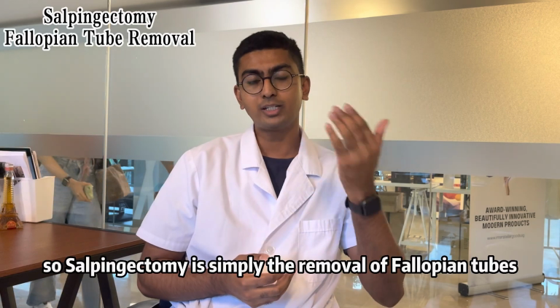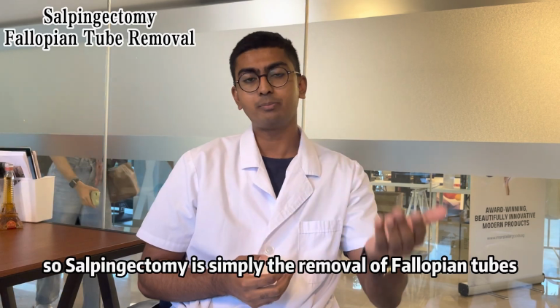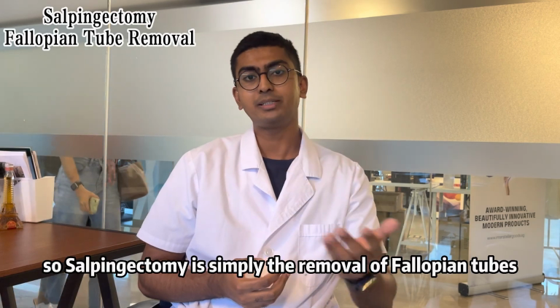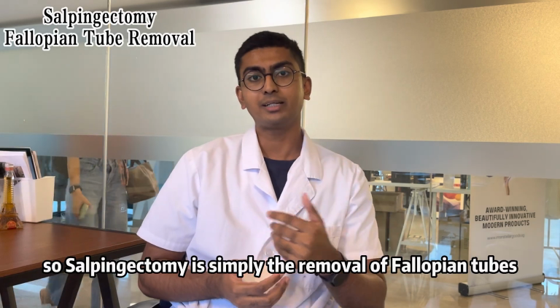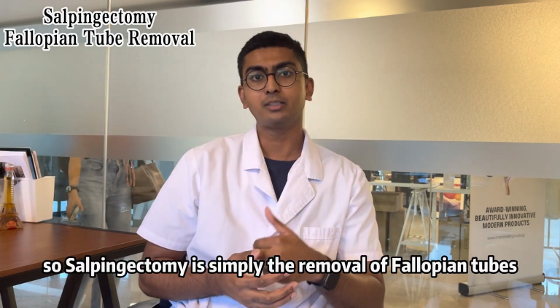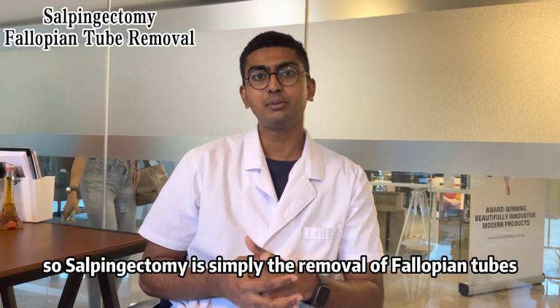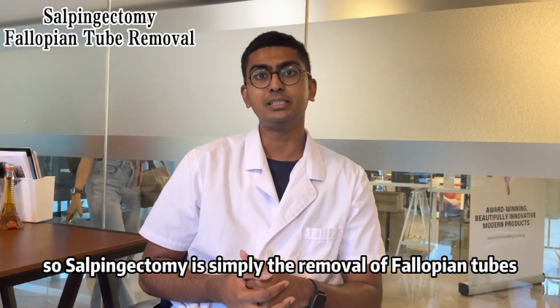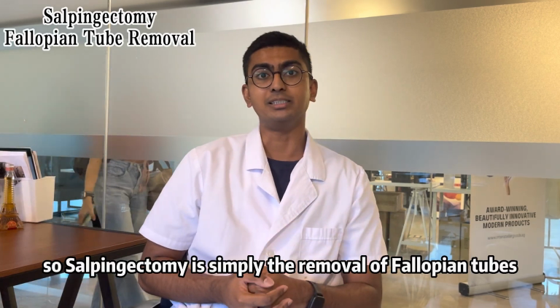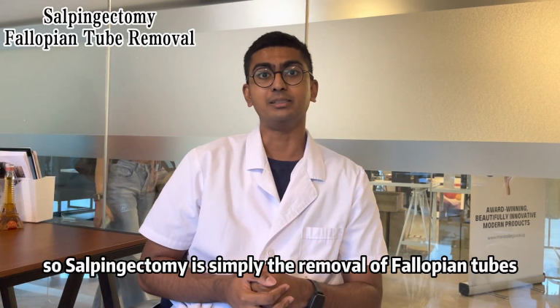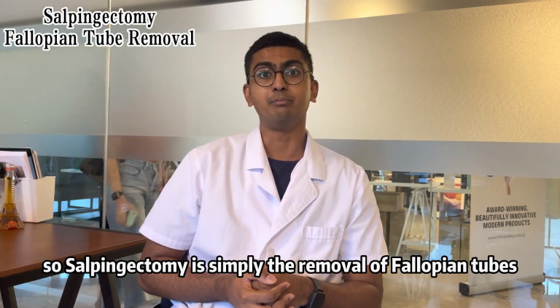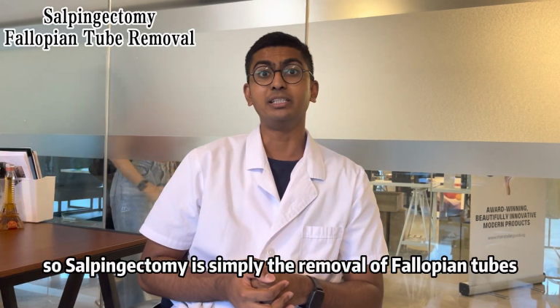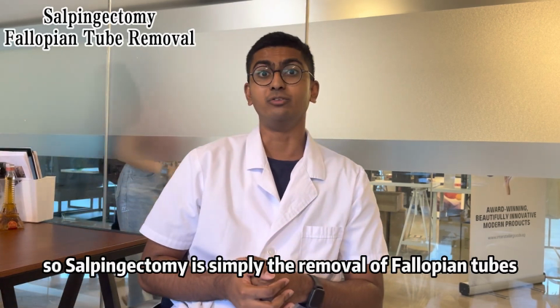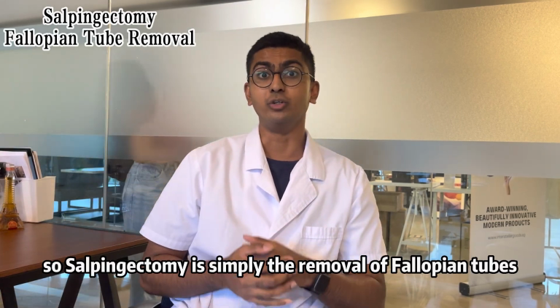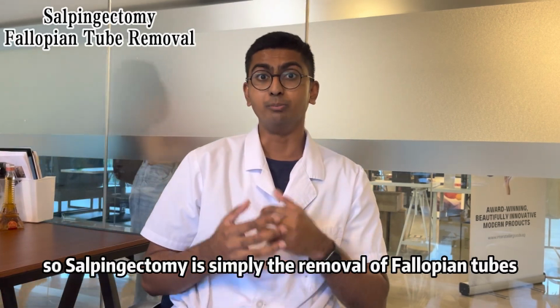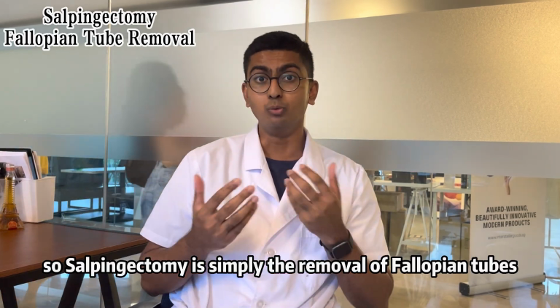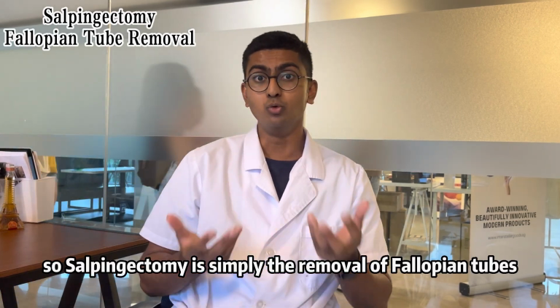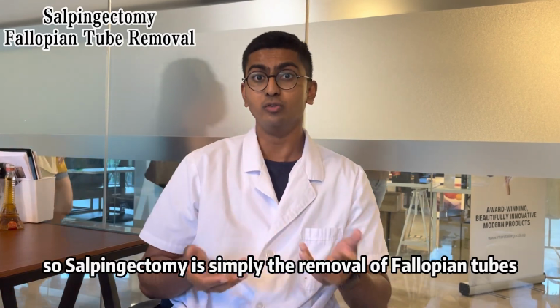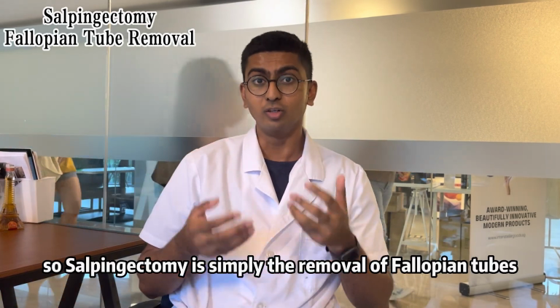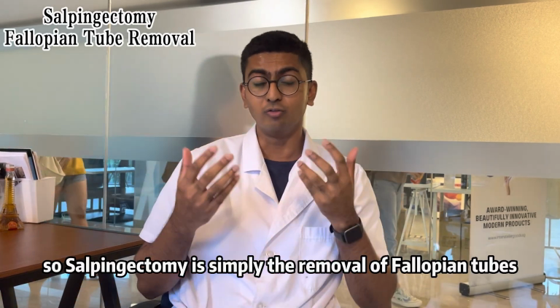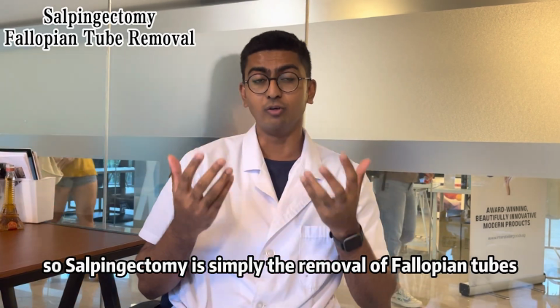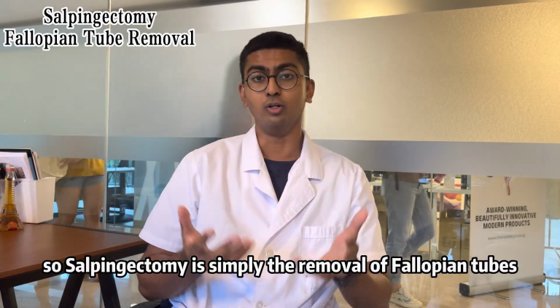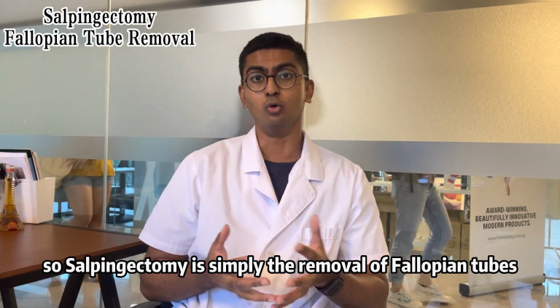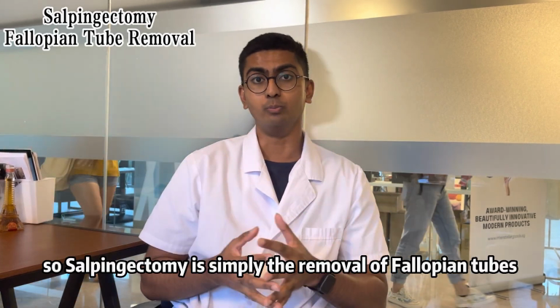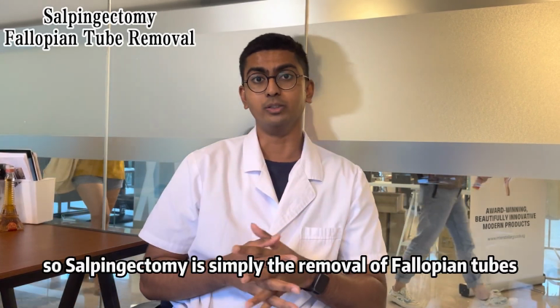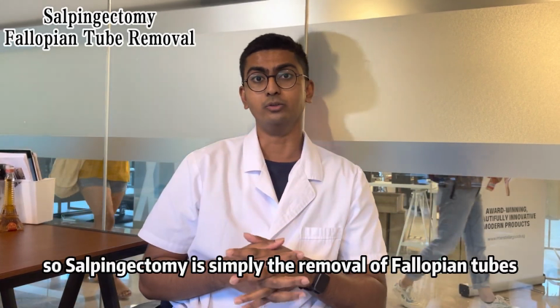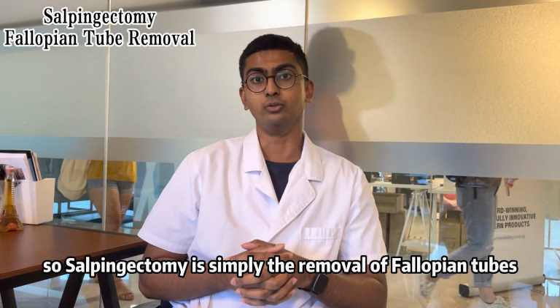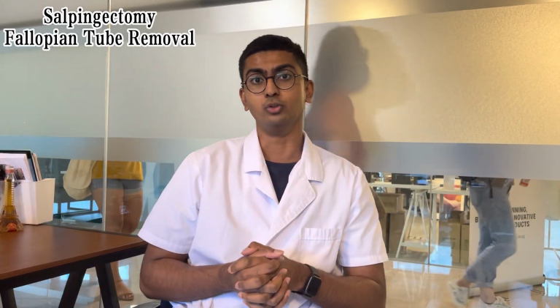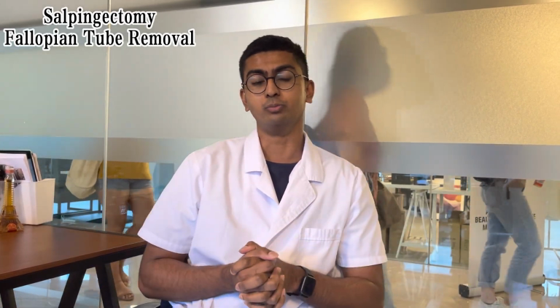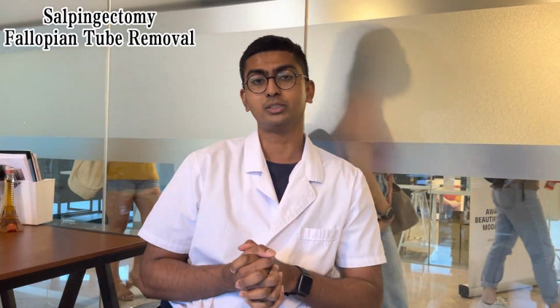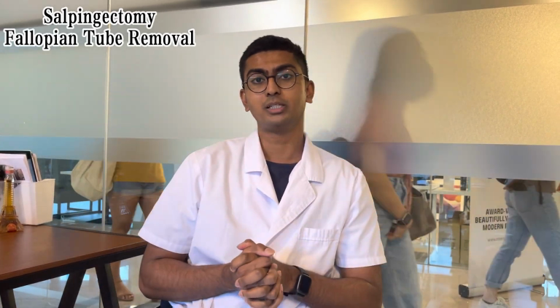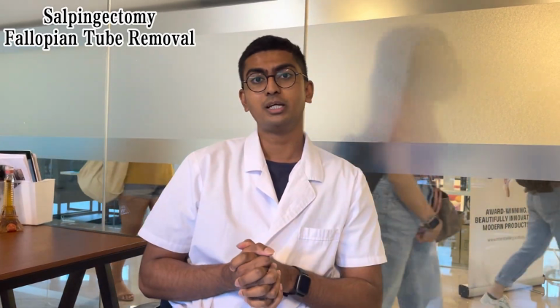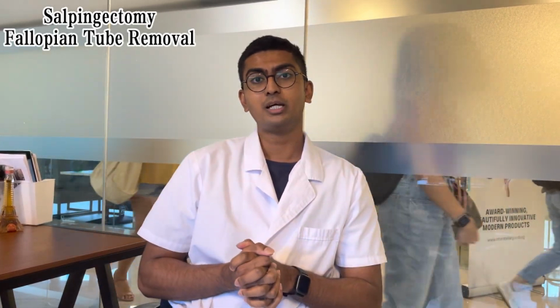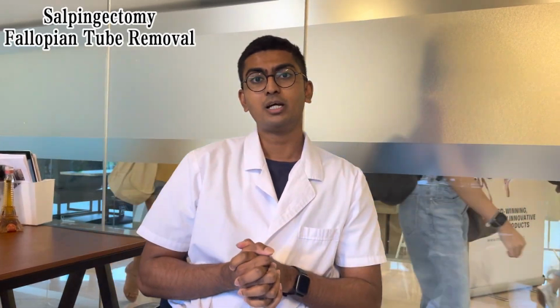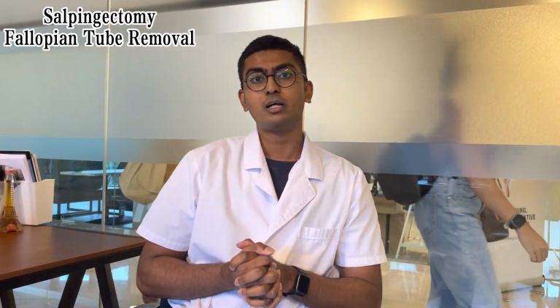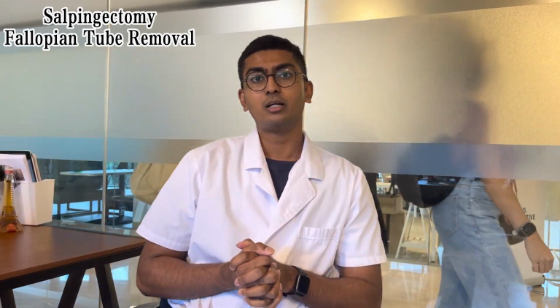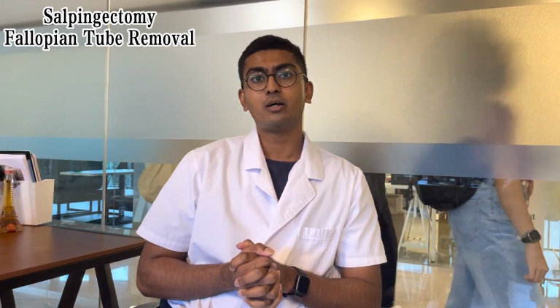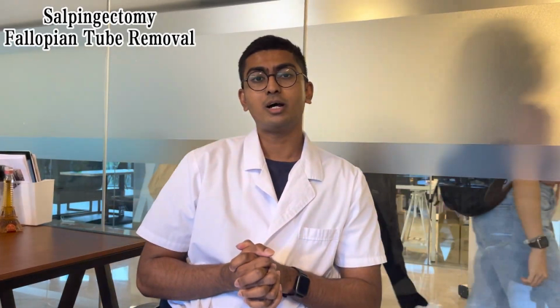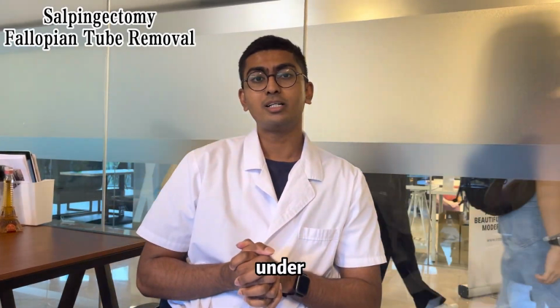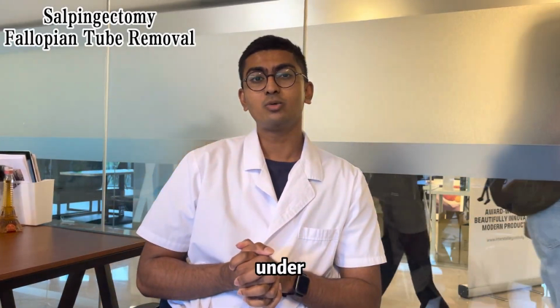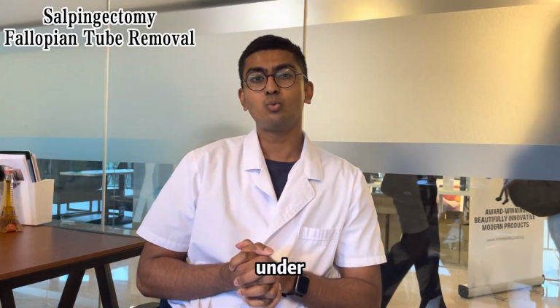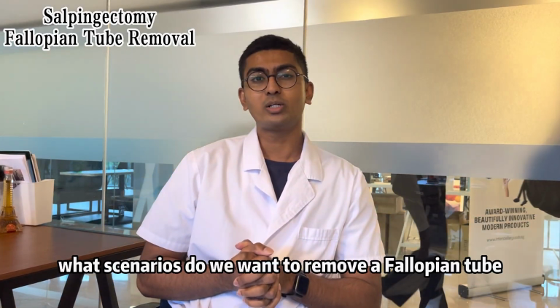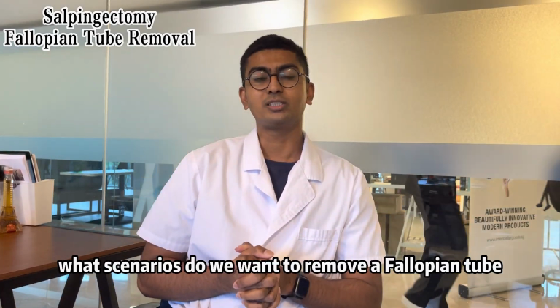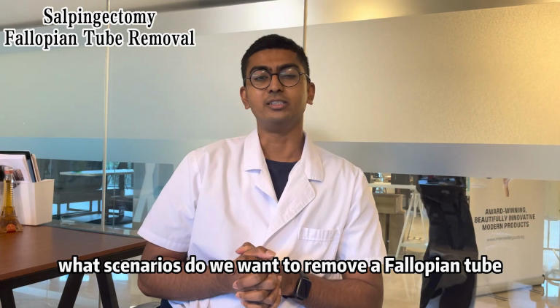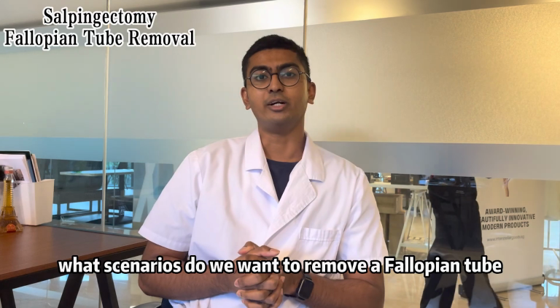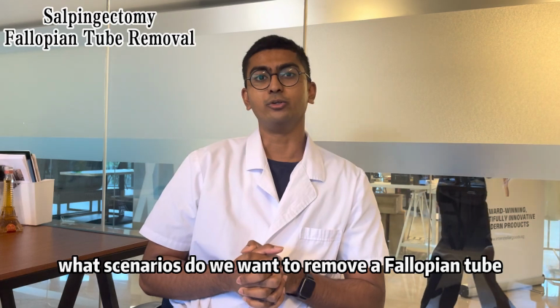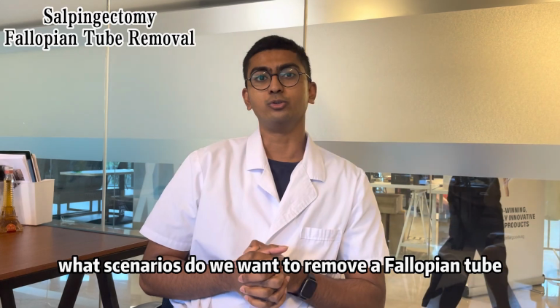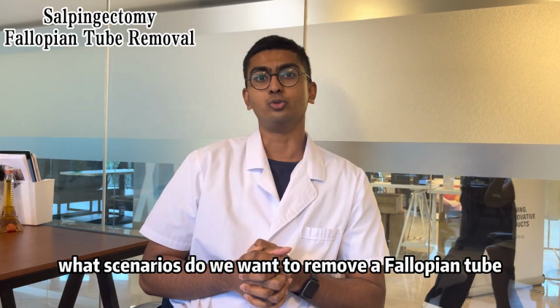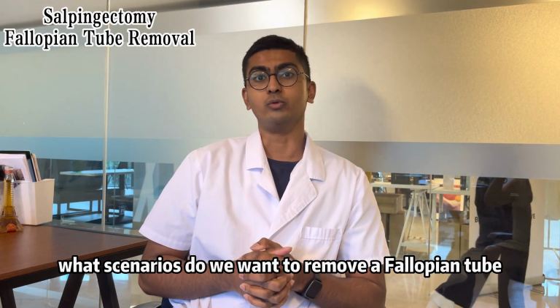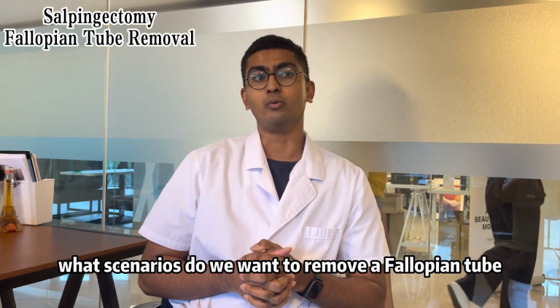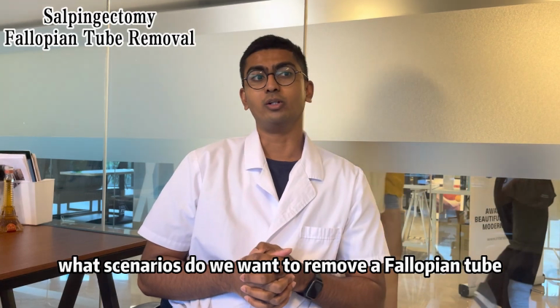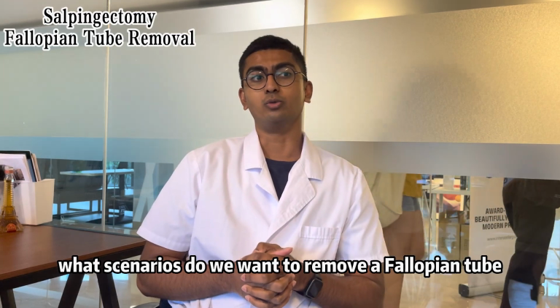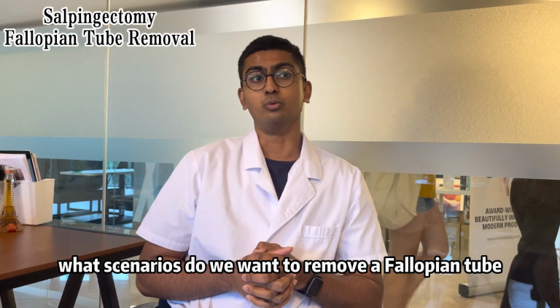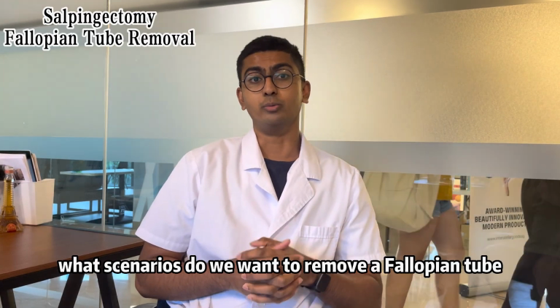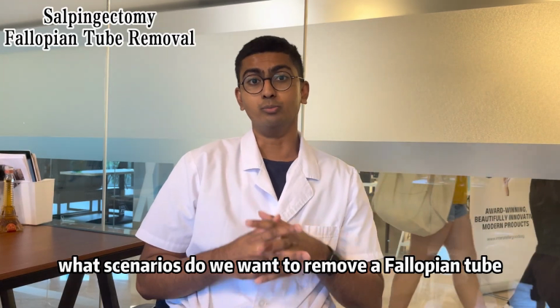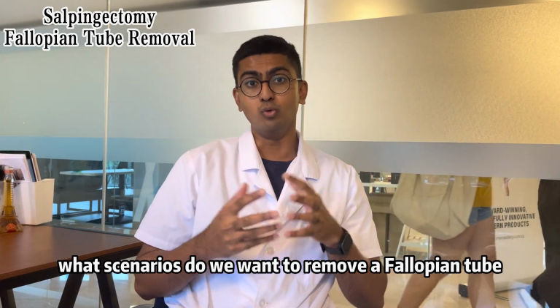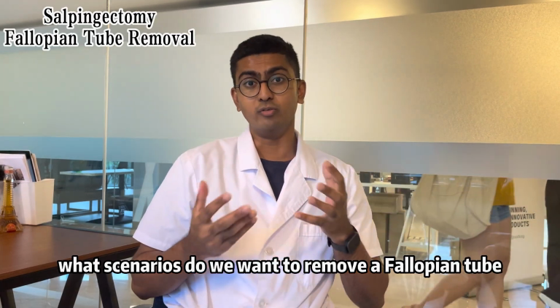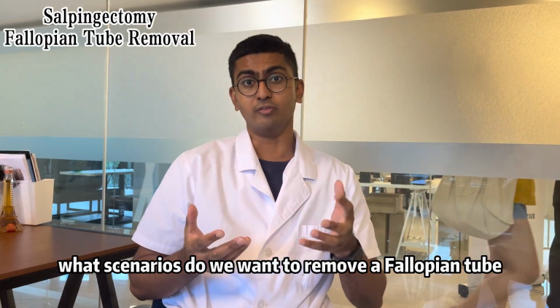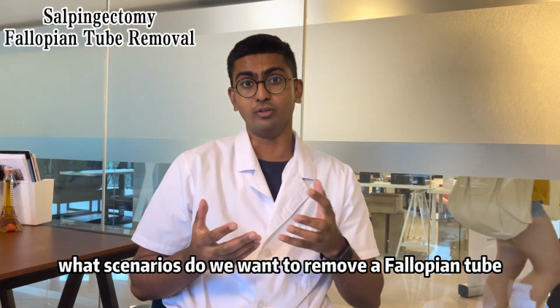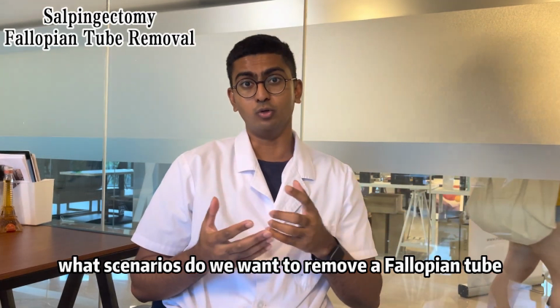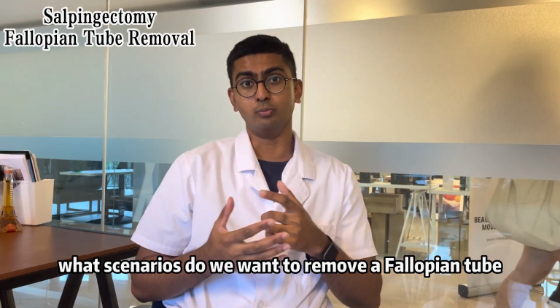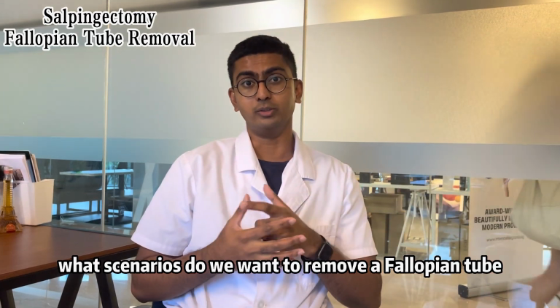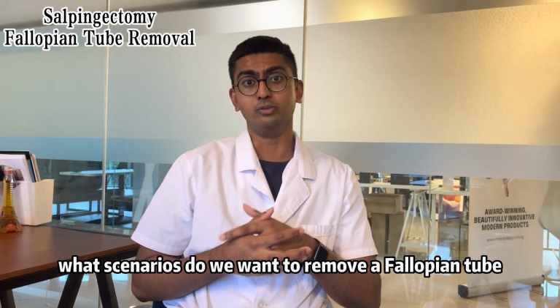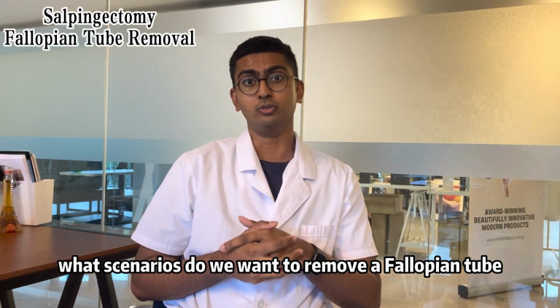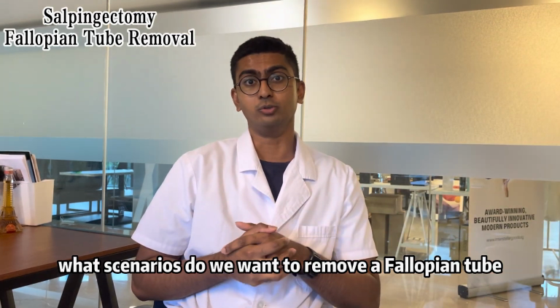Salpingectomy is simply the removal of fallopian tubes. Under what scenarios do we want to remove a fallopian tube?